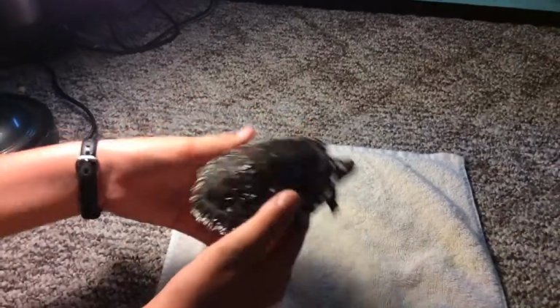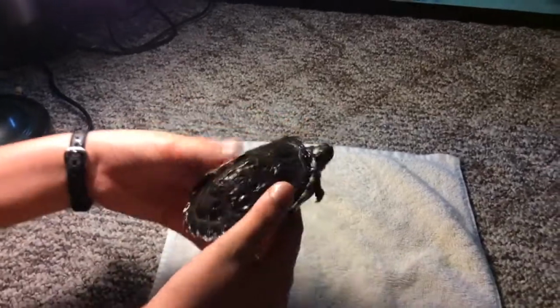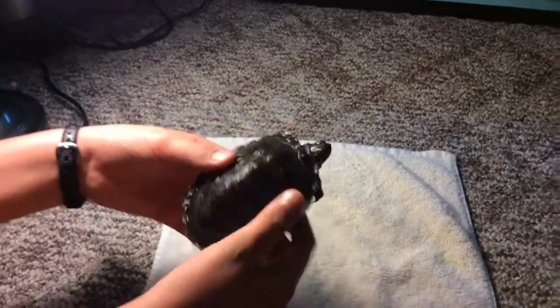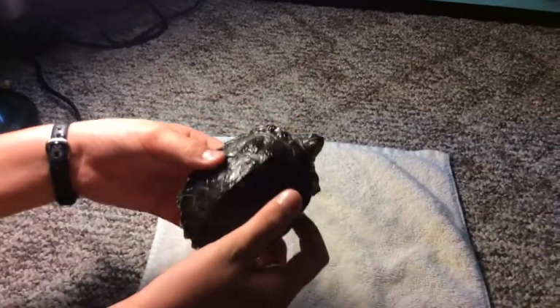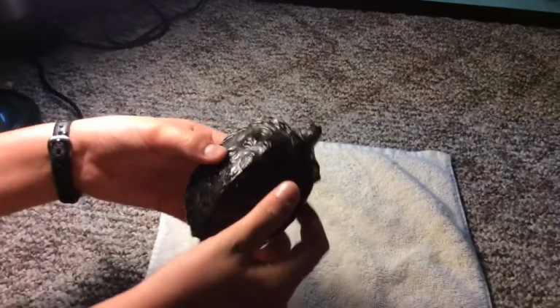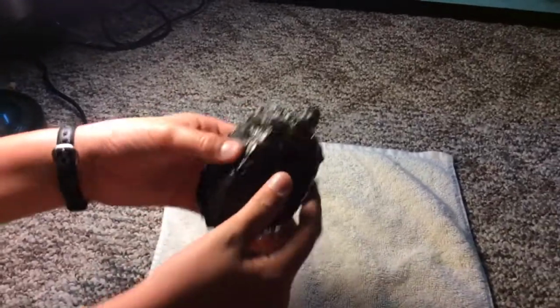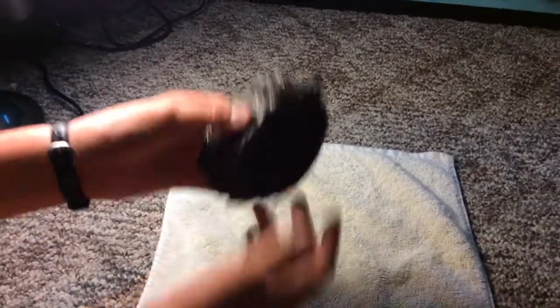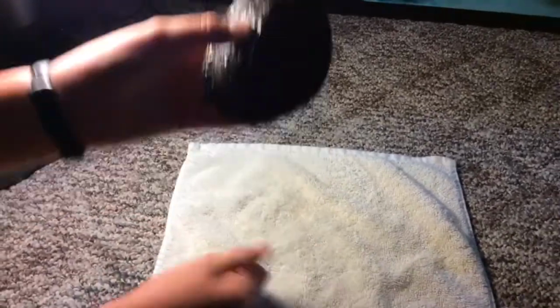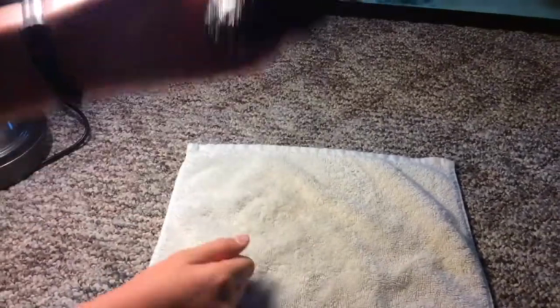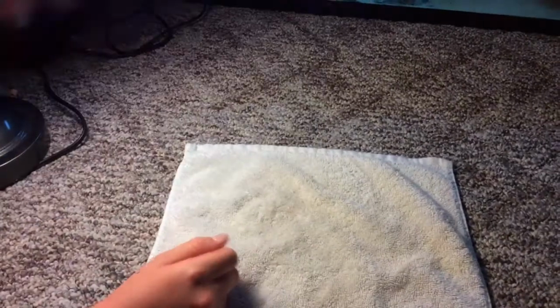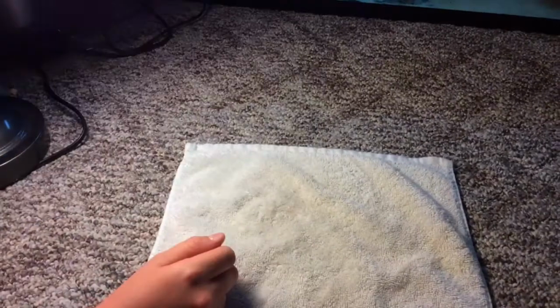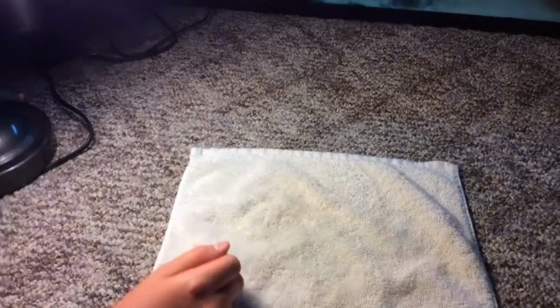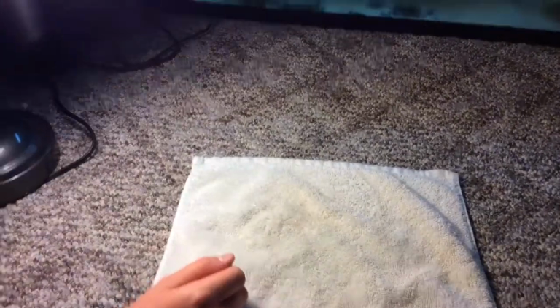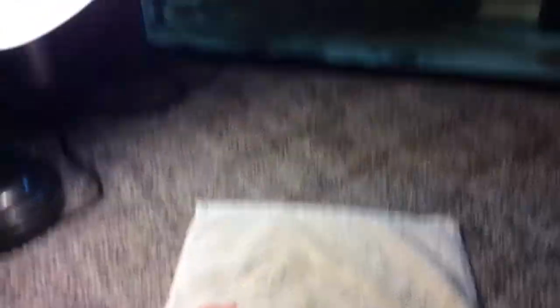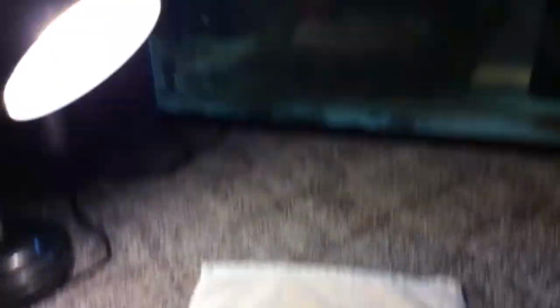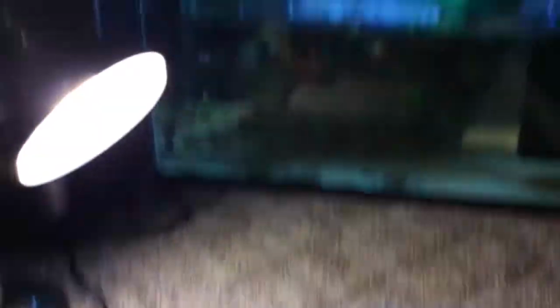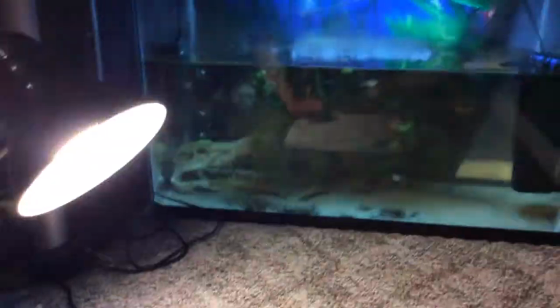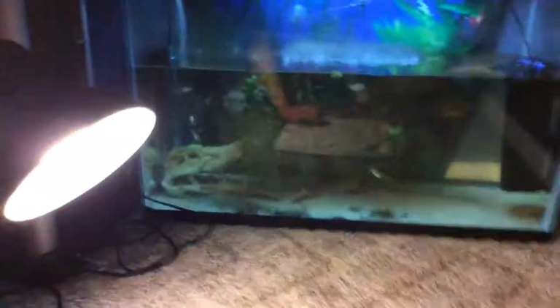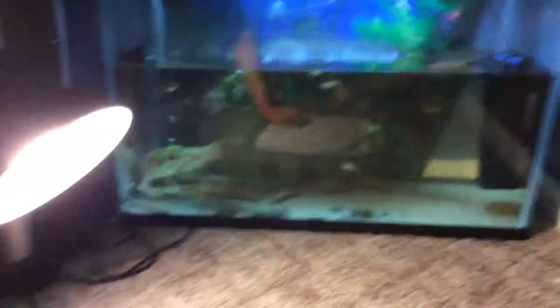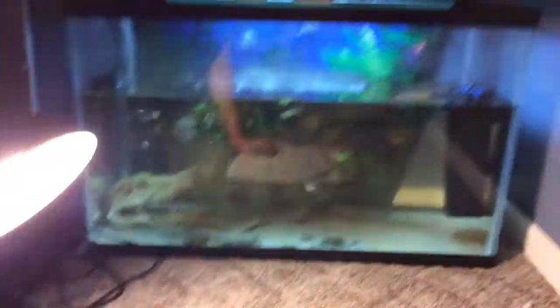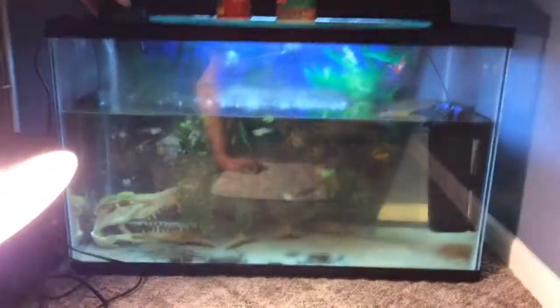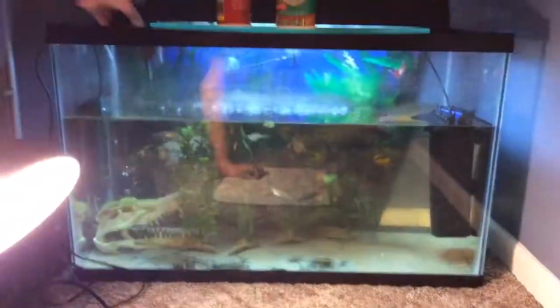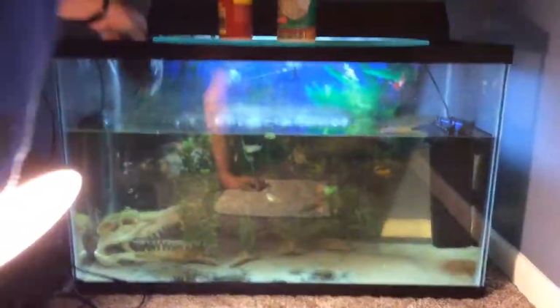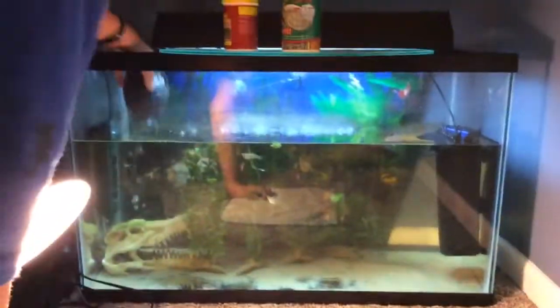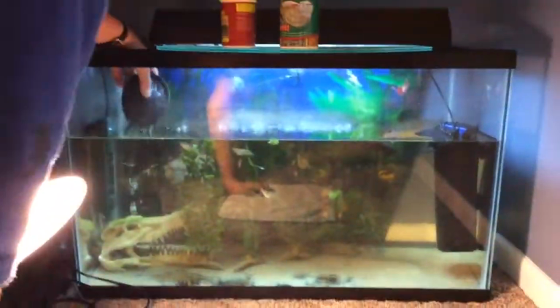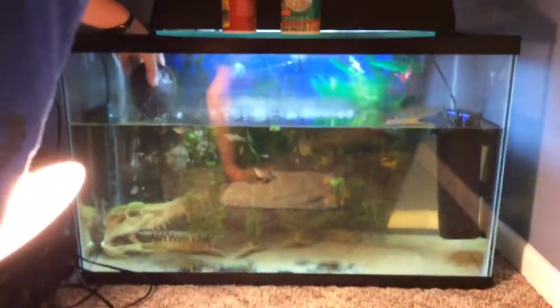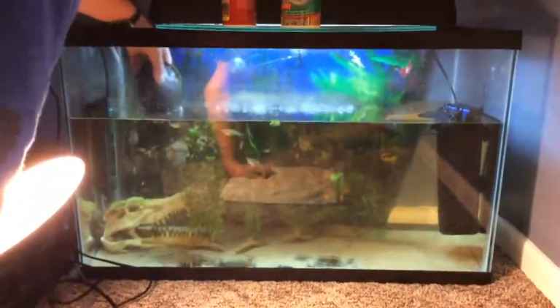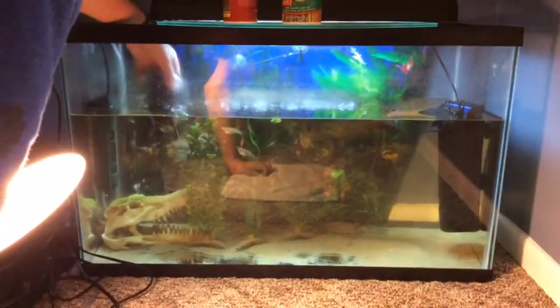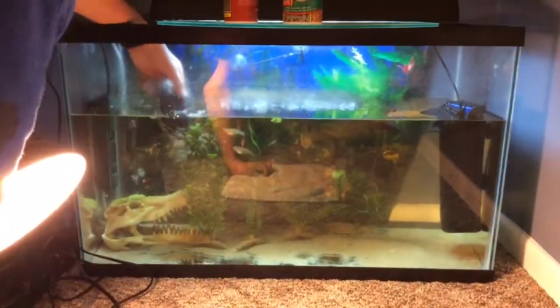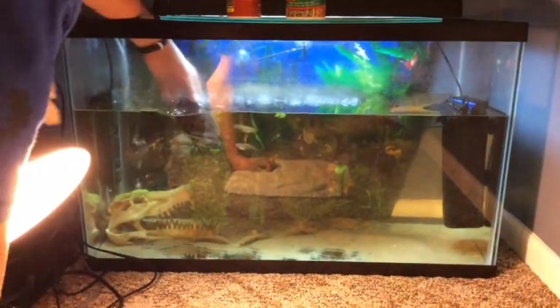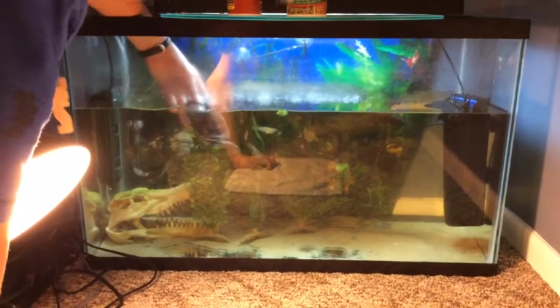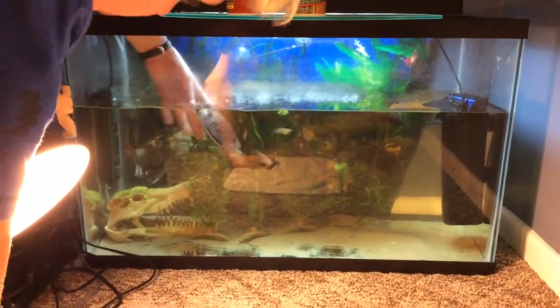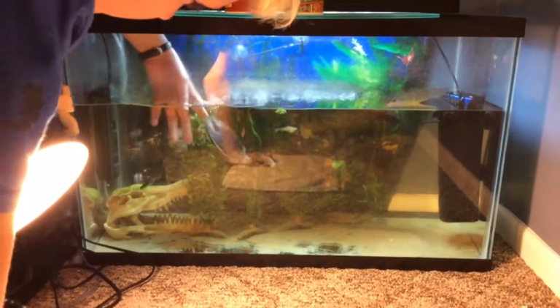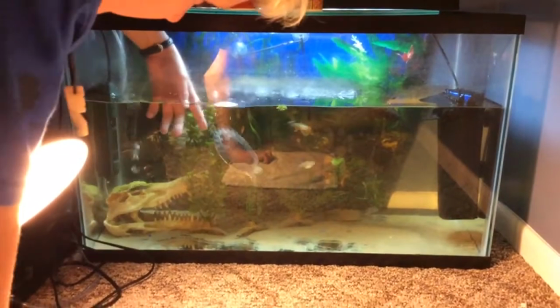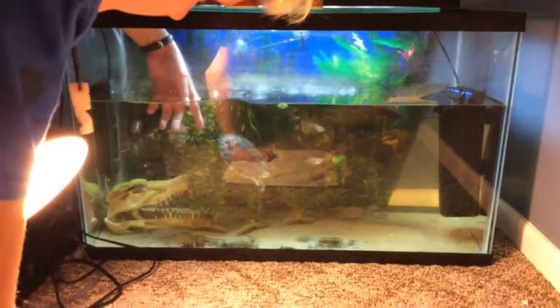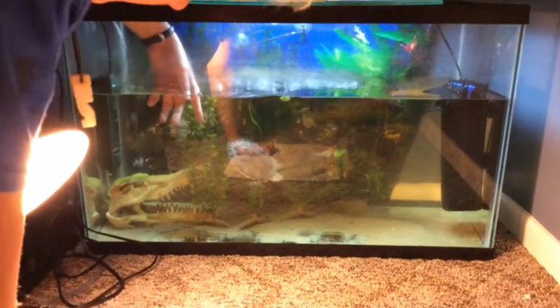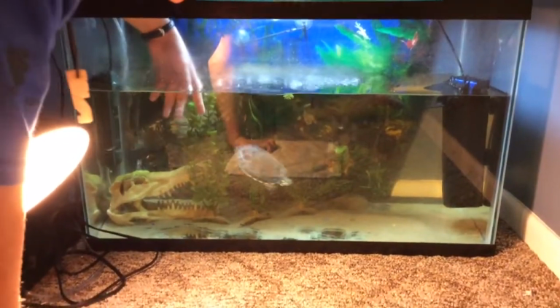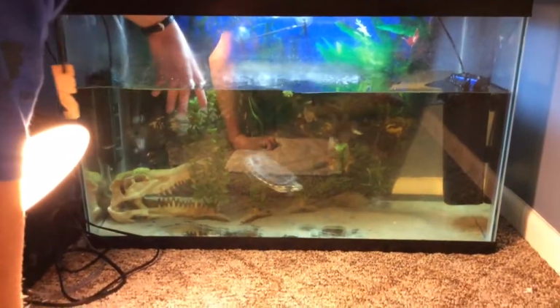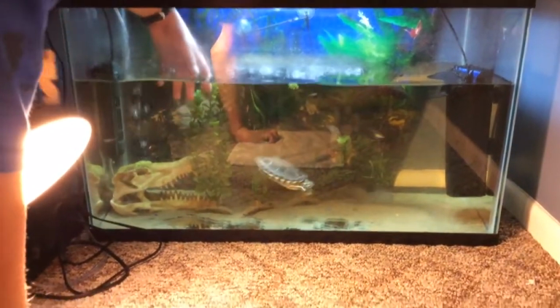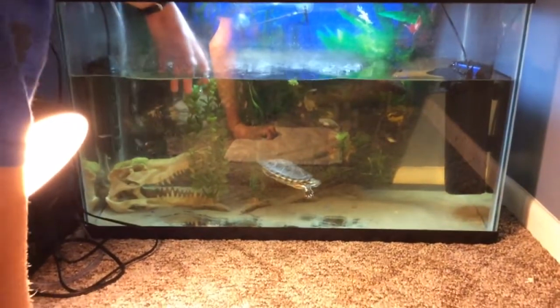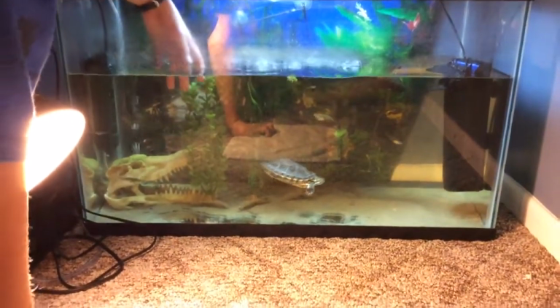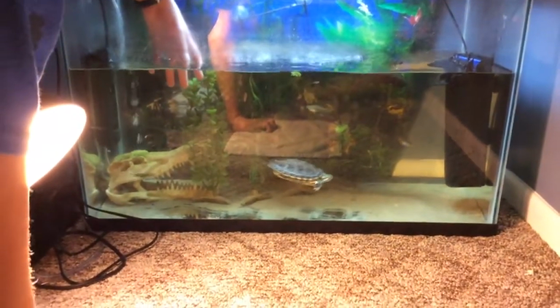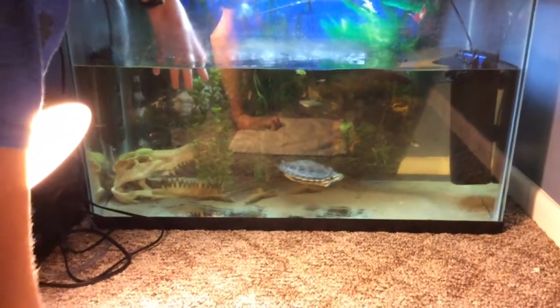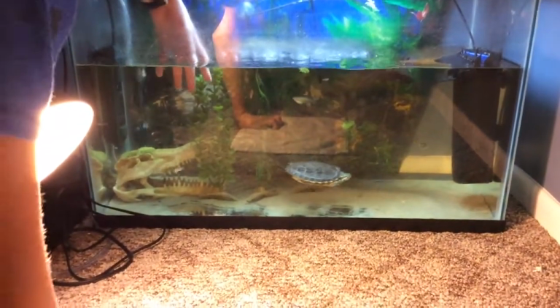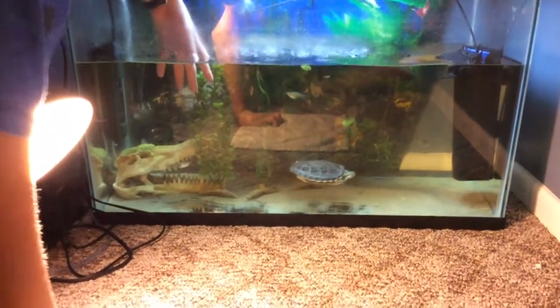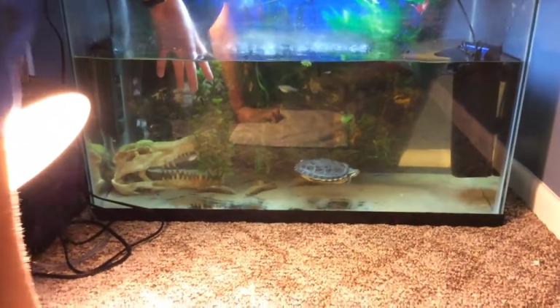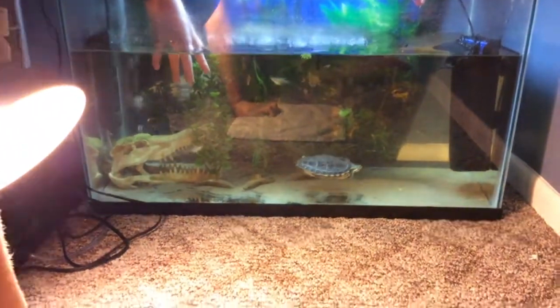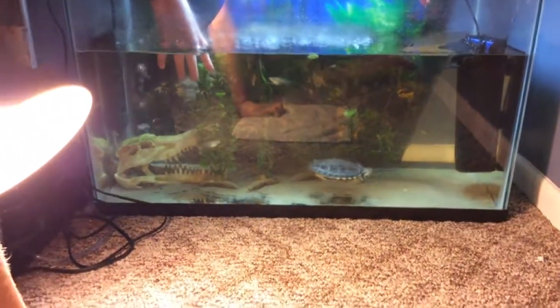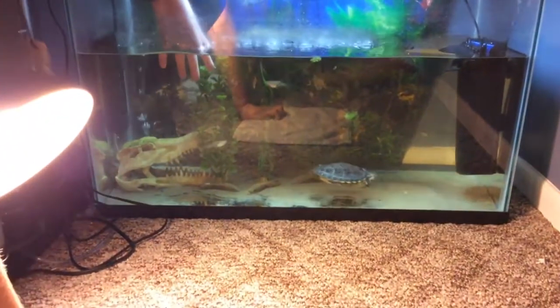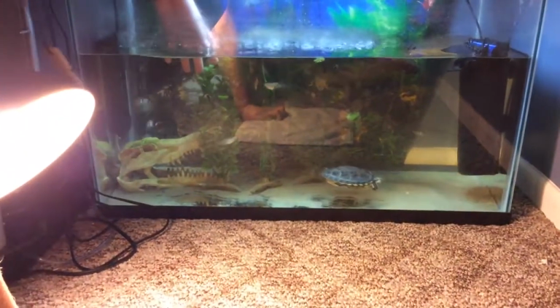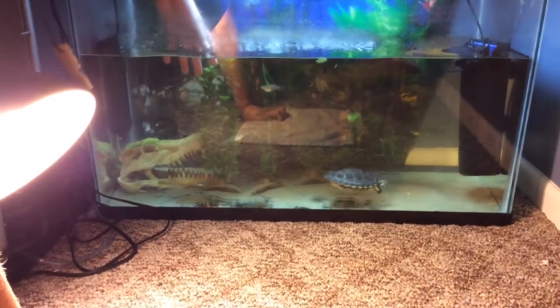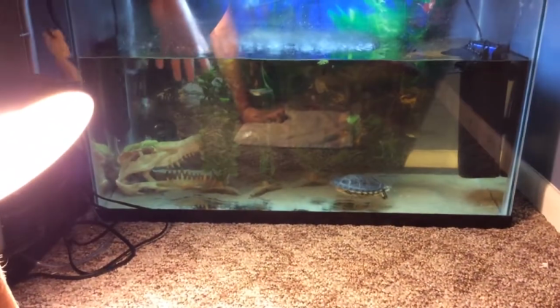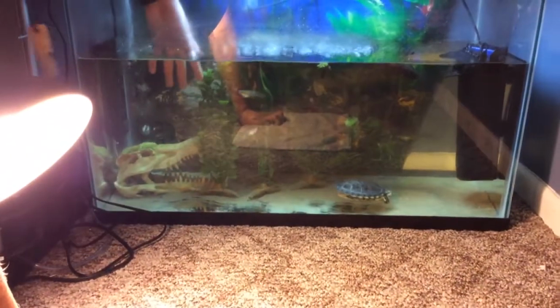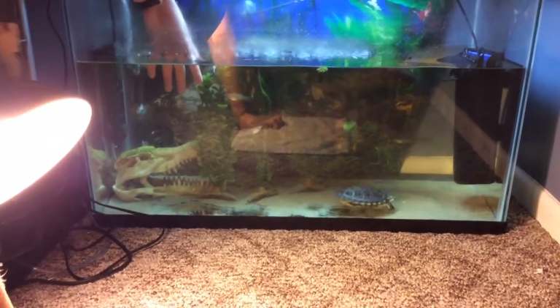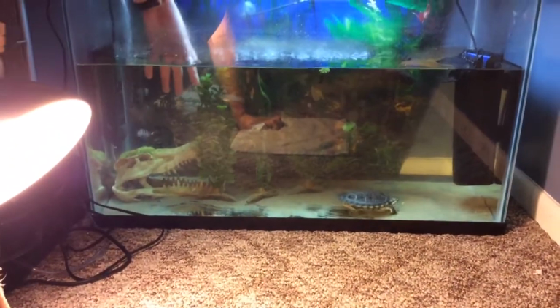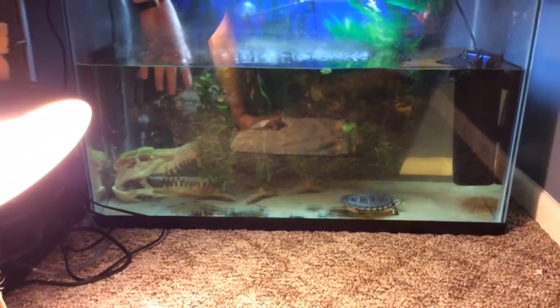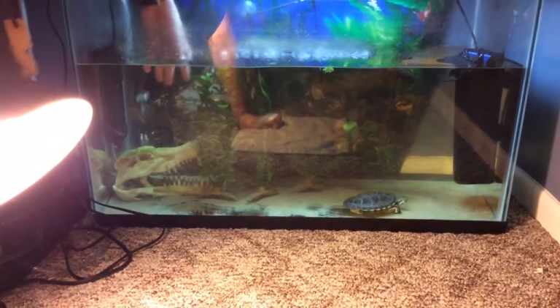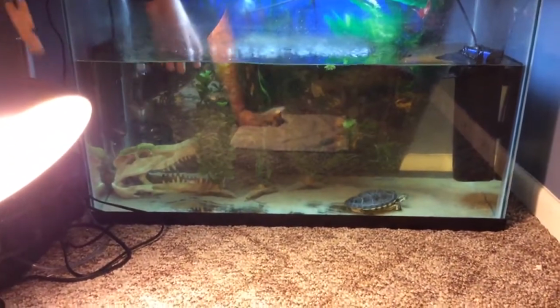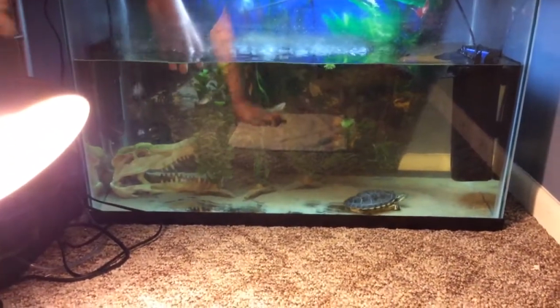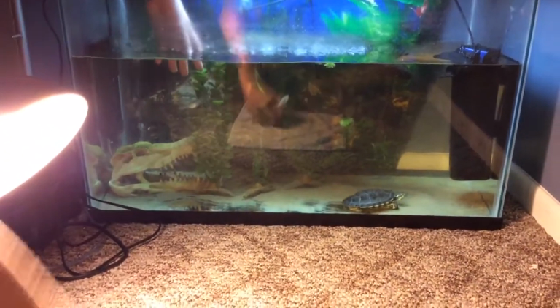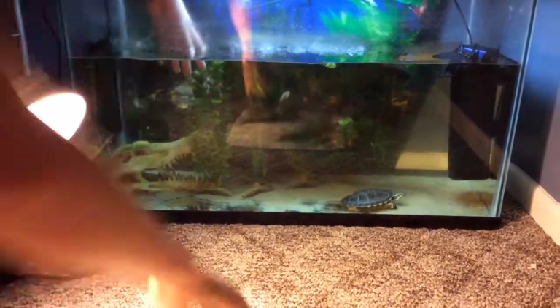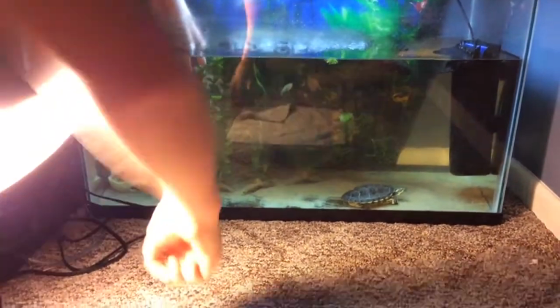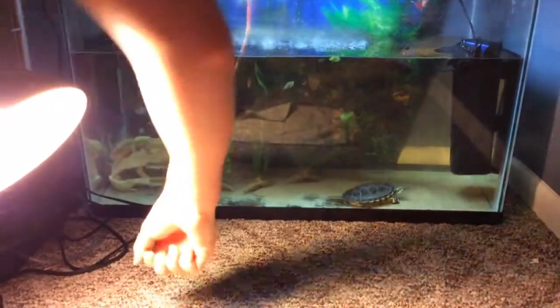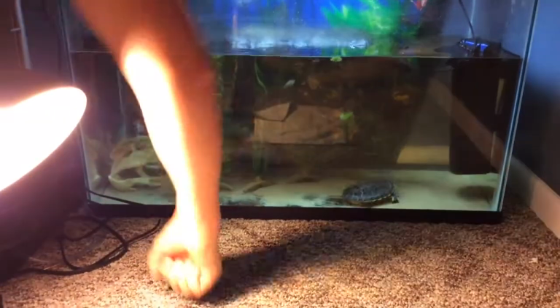Now we're going to be moving on to our next turtle. I just want him to float around. Got two turtles in here in a 30-gallon tank.